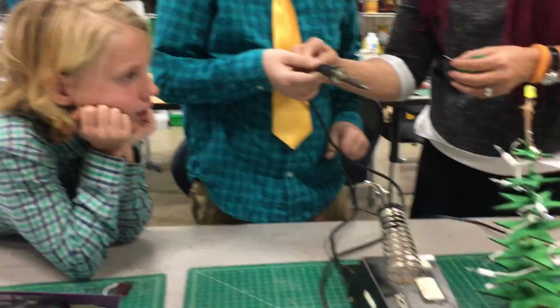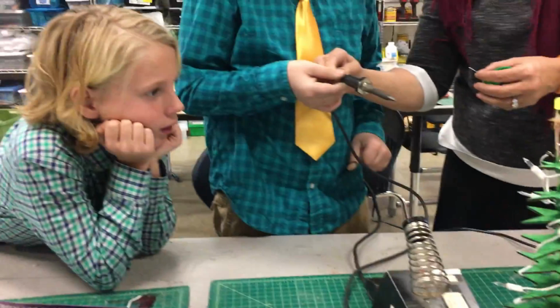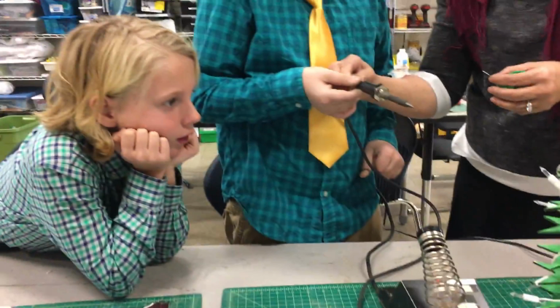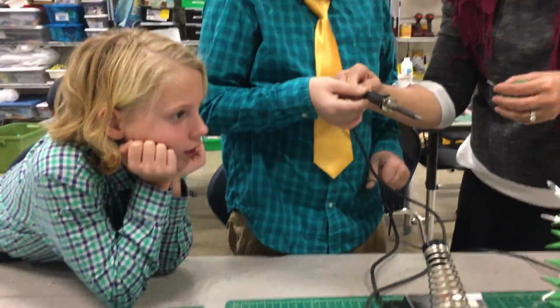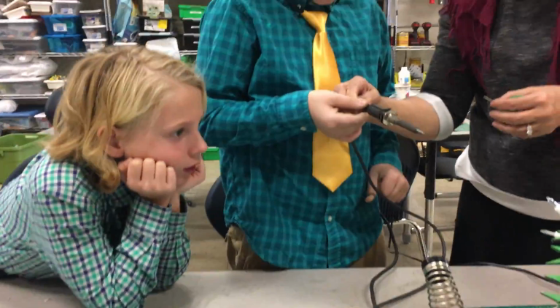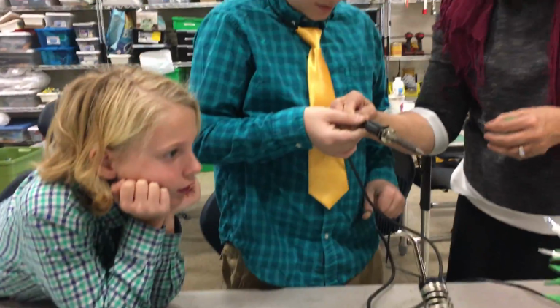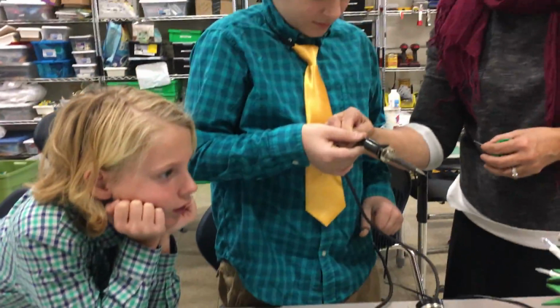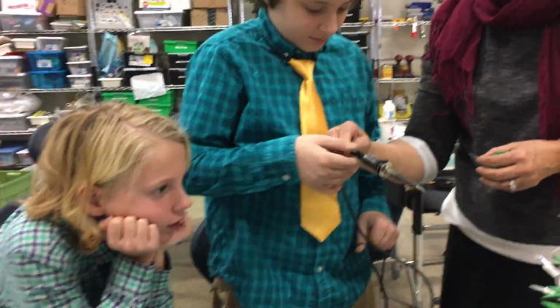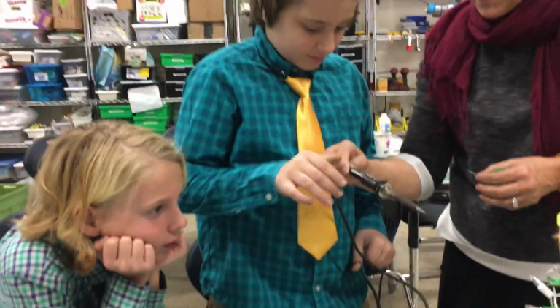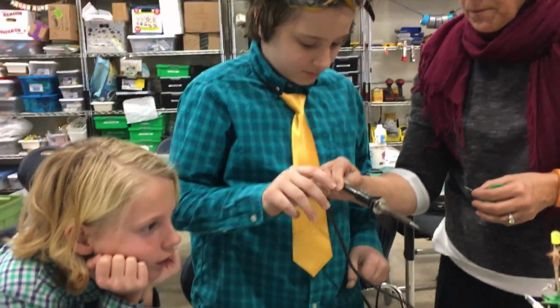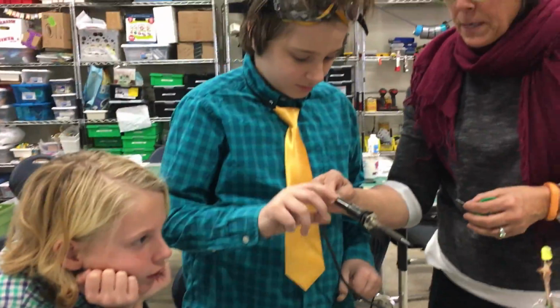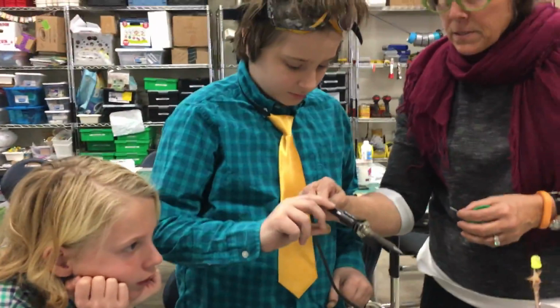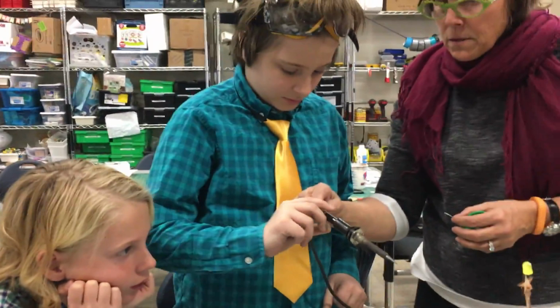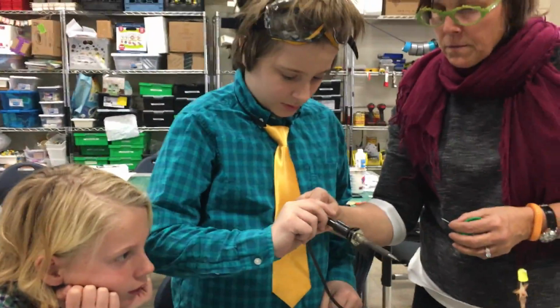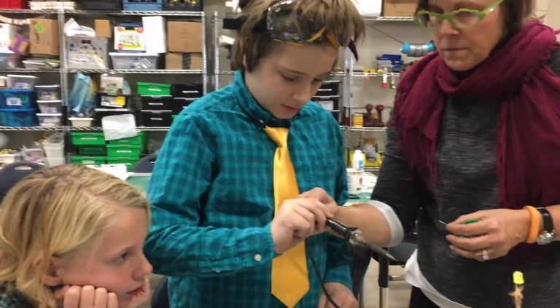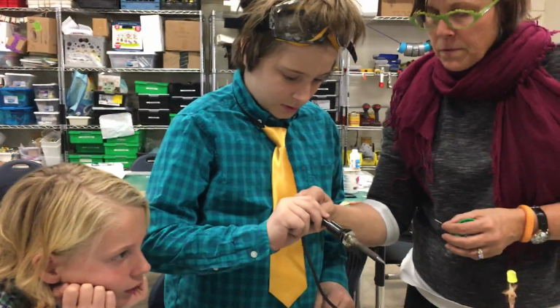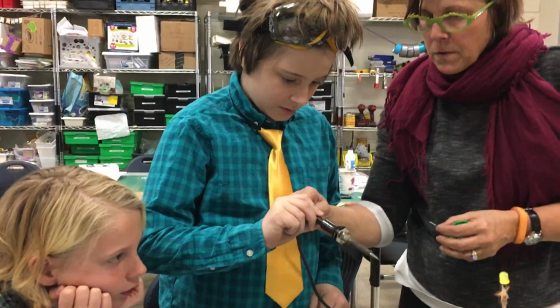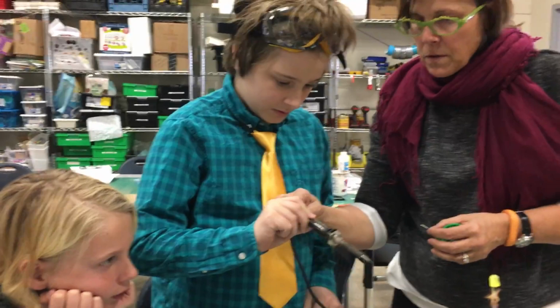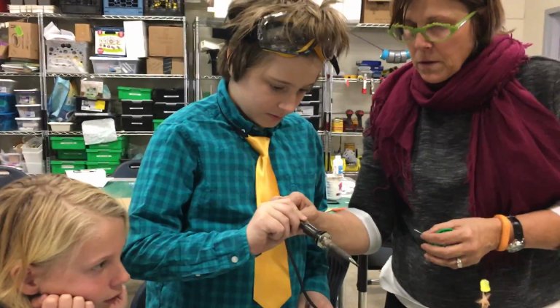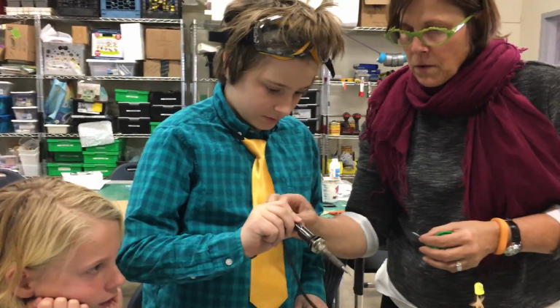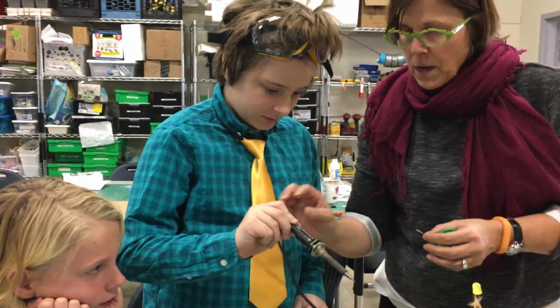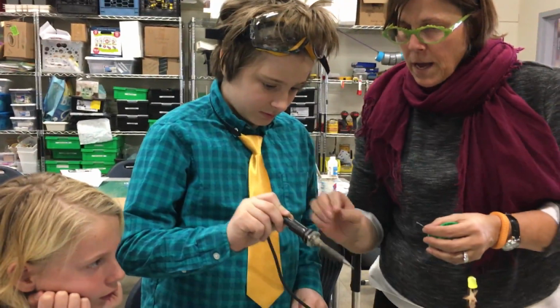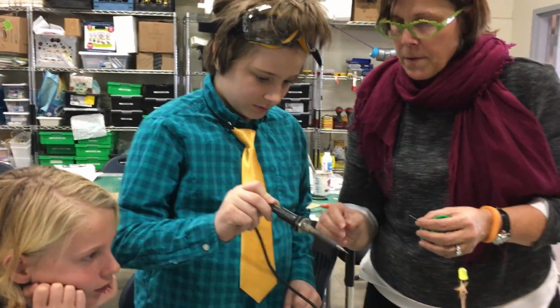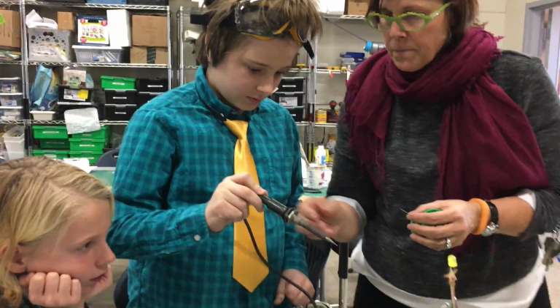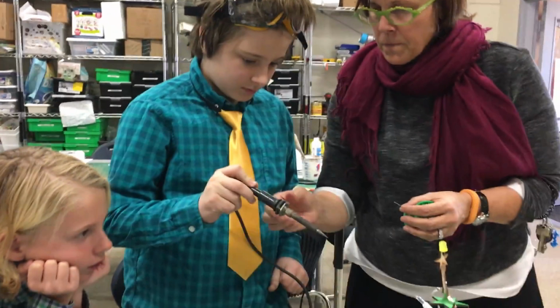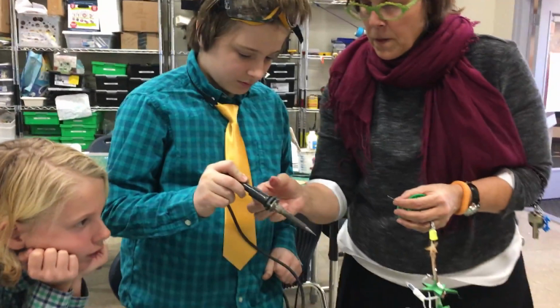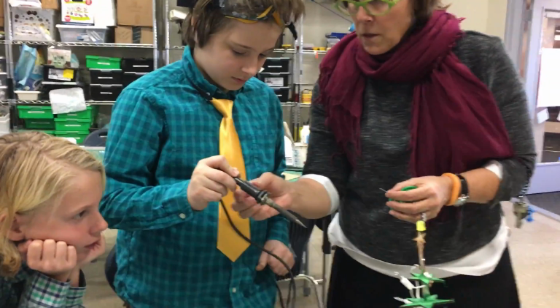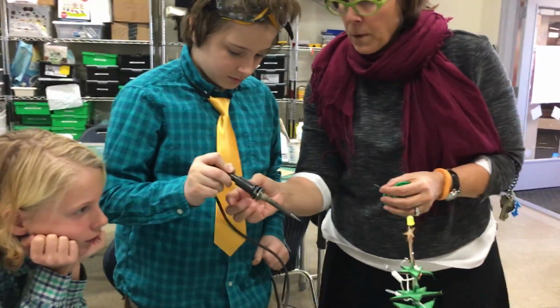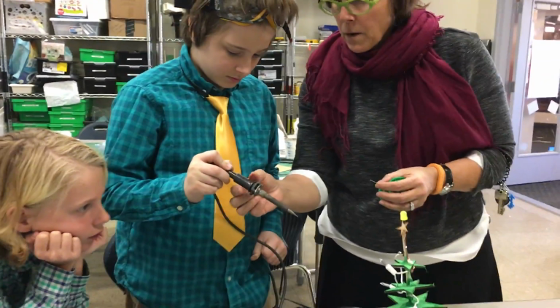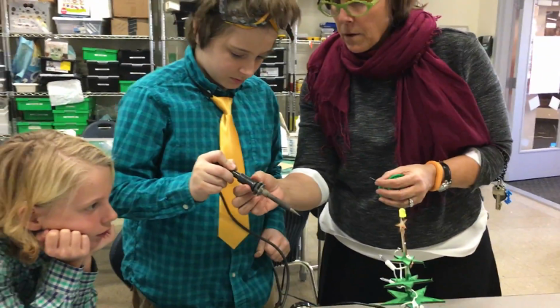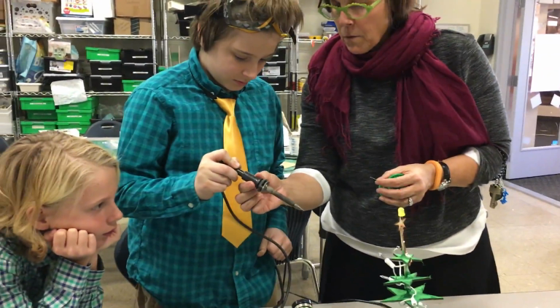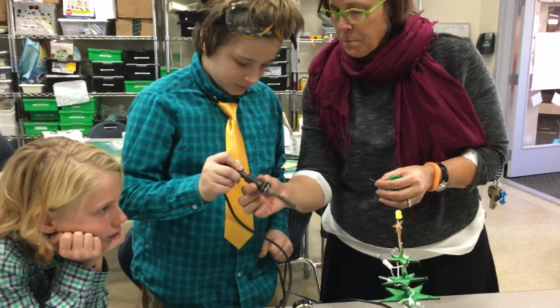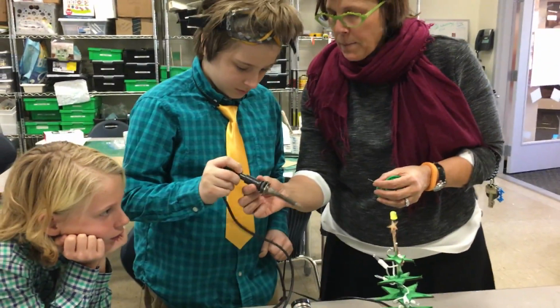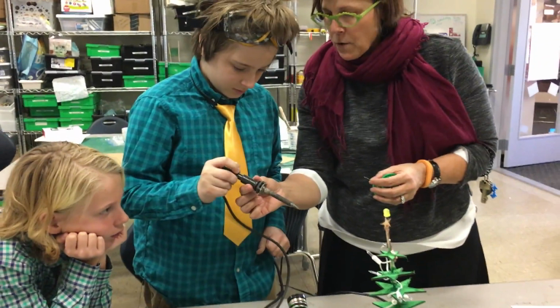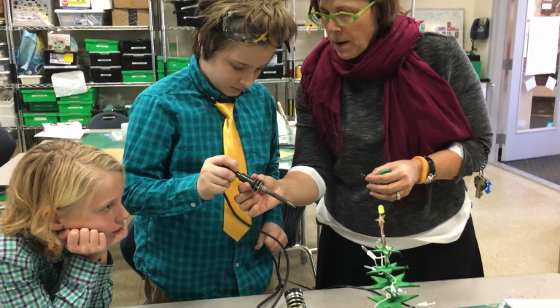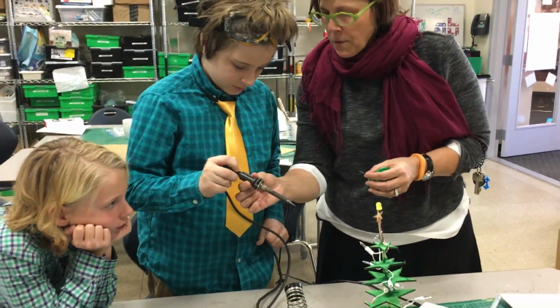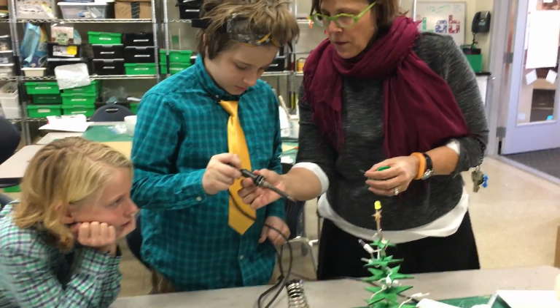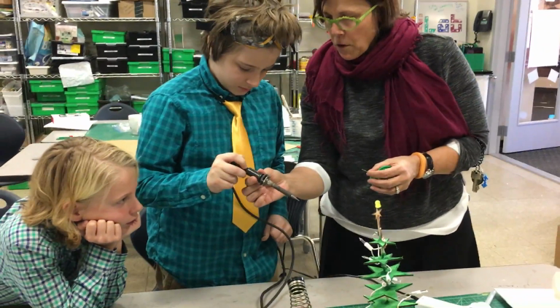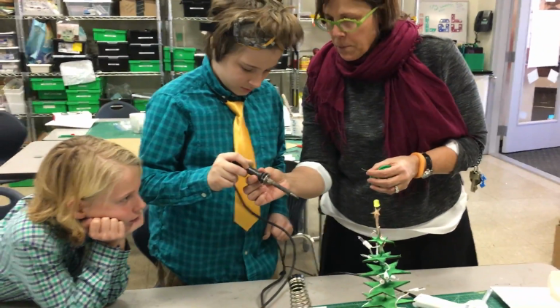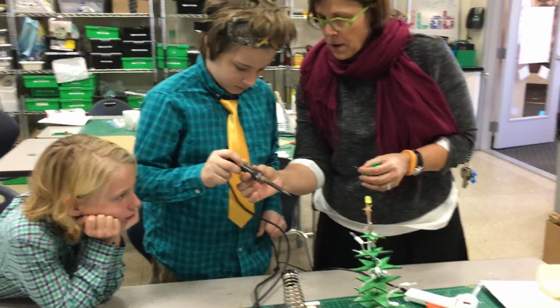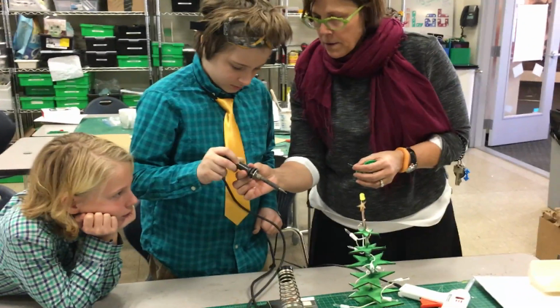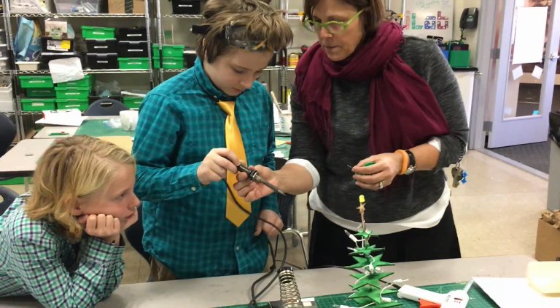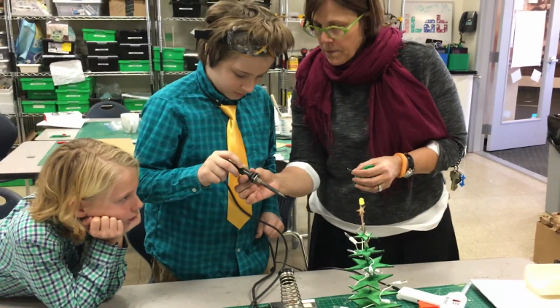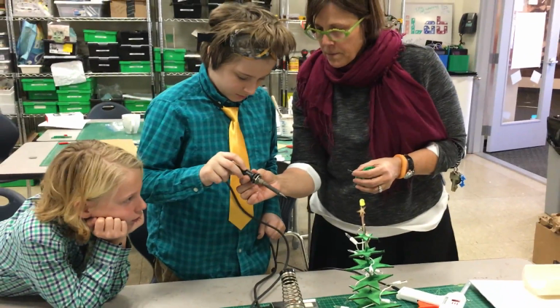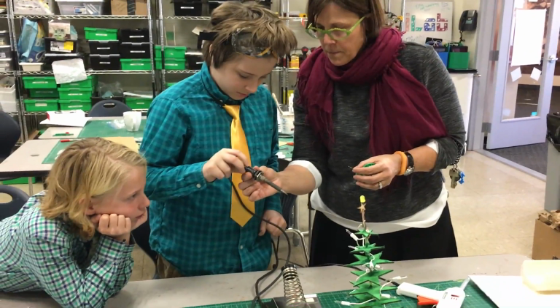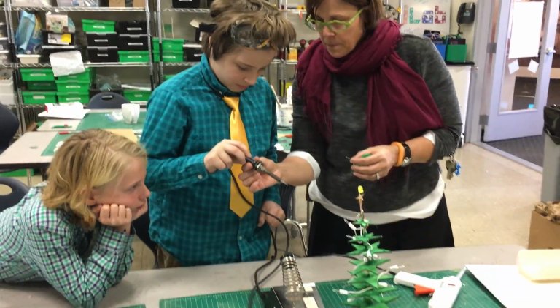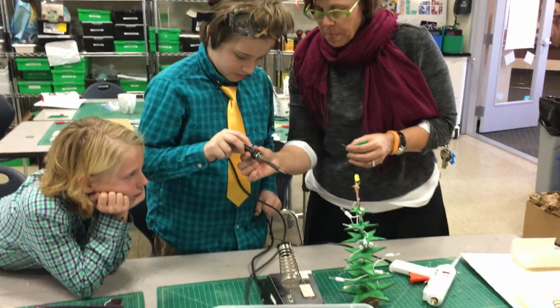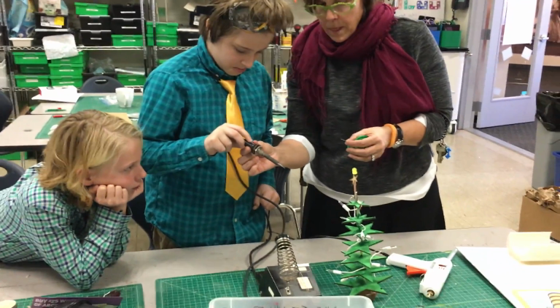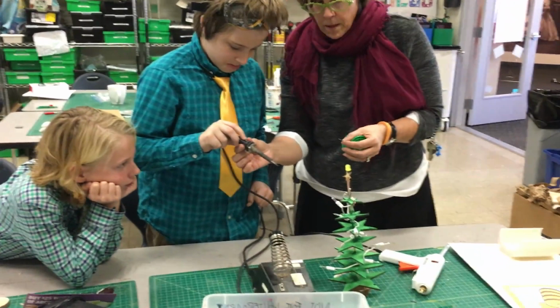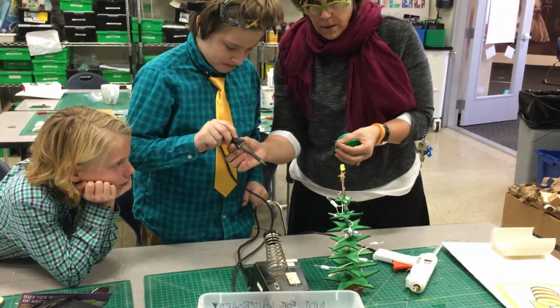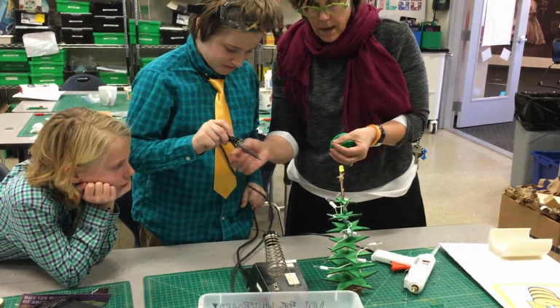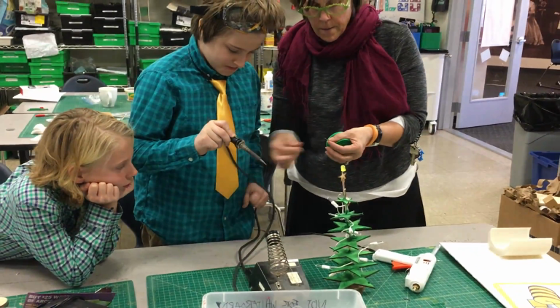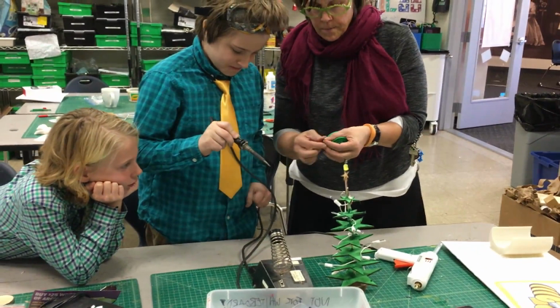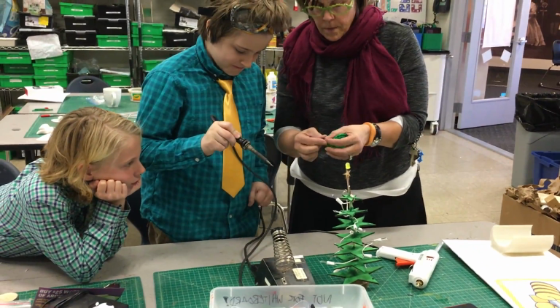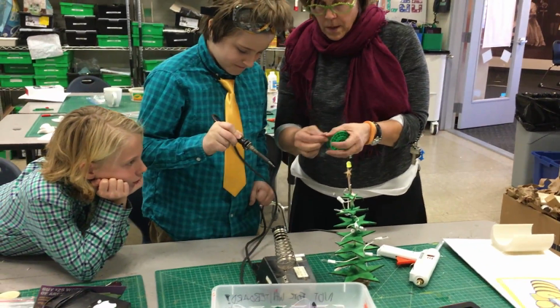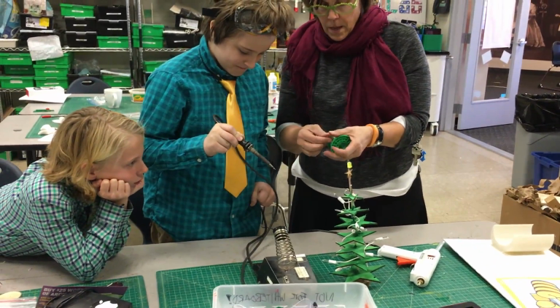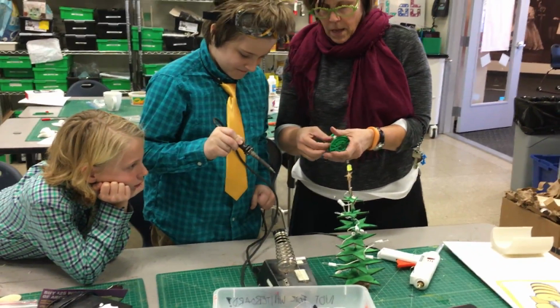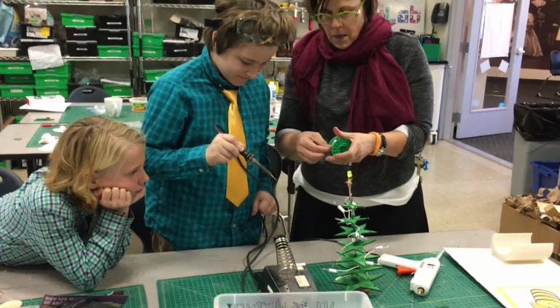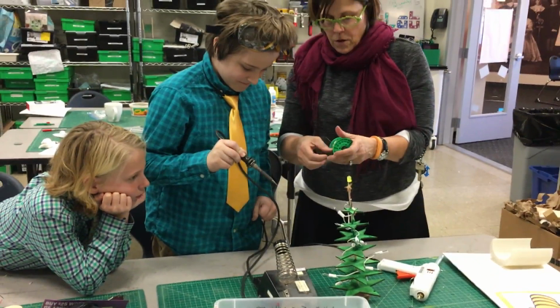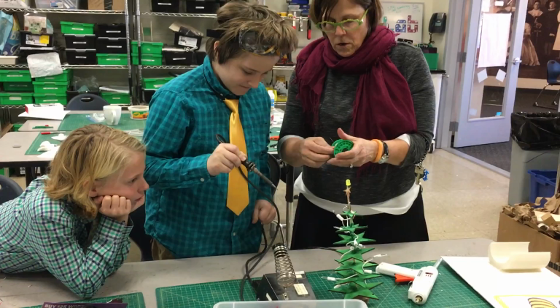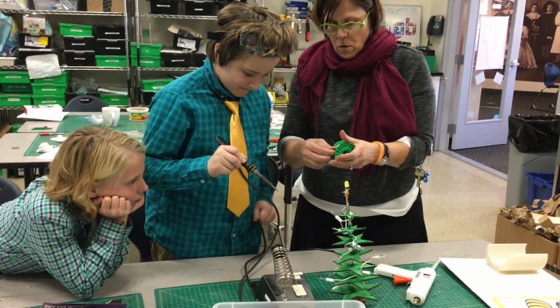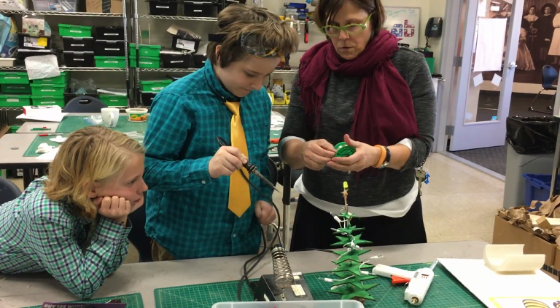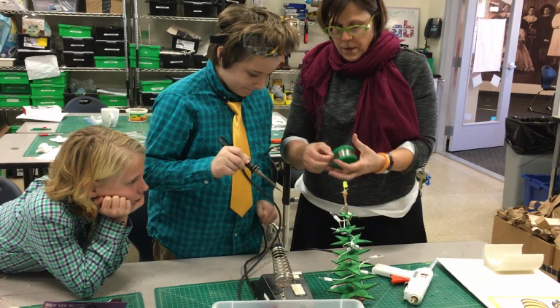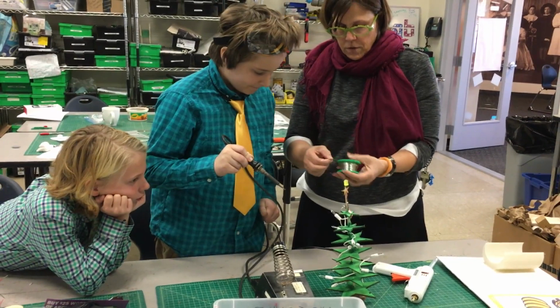Here, hold it like a pencil, okay? You want to maybe grab the thicker part, okay? And you're going to hold this.